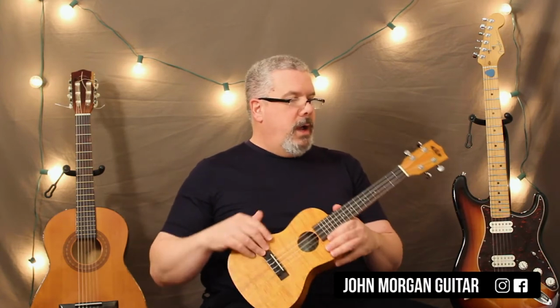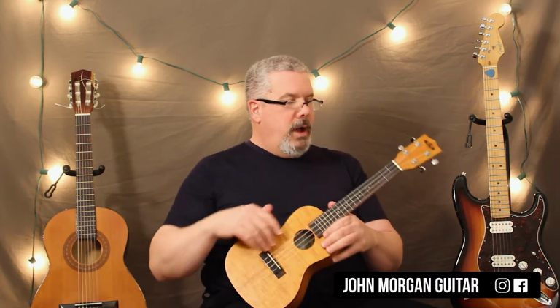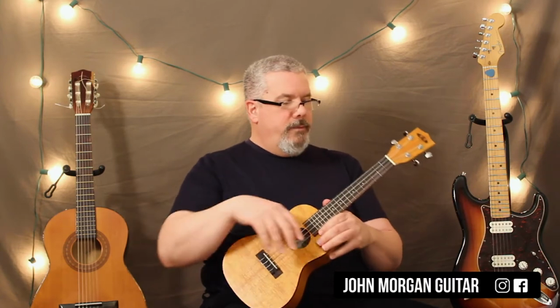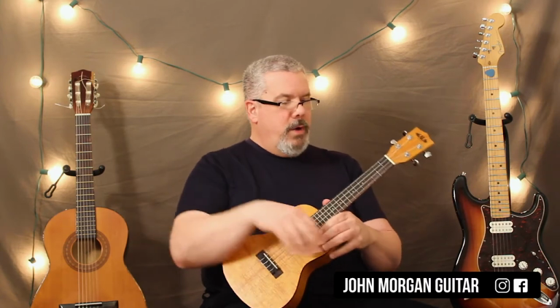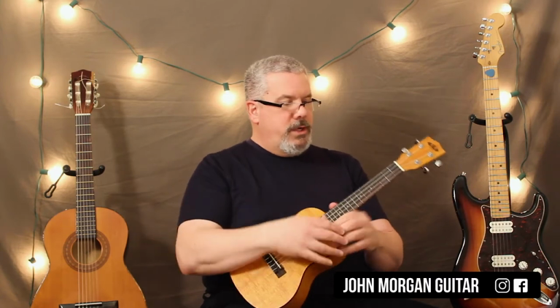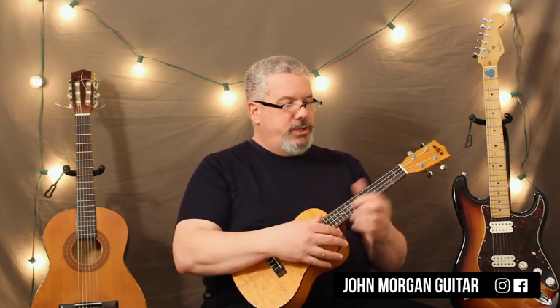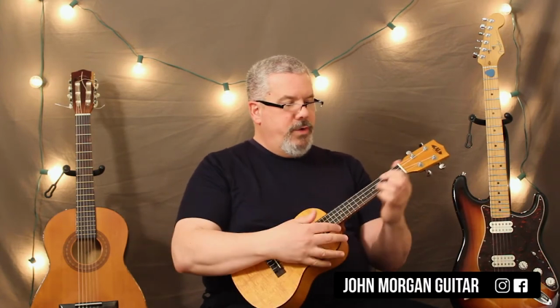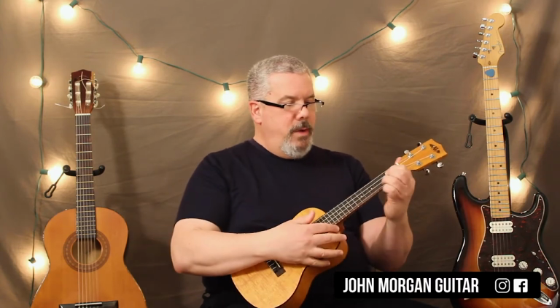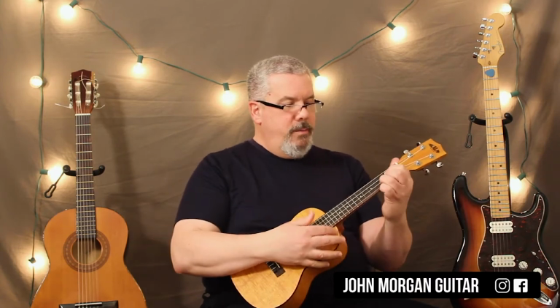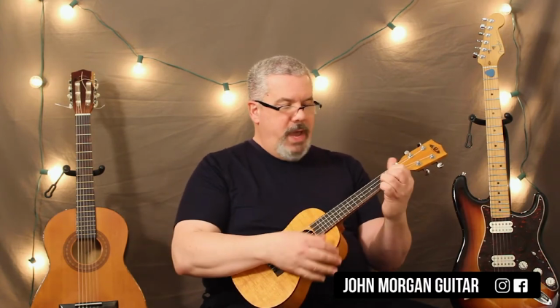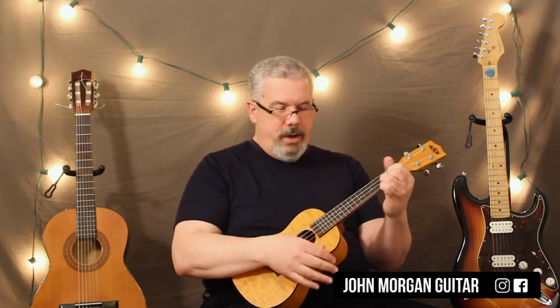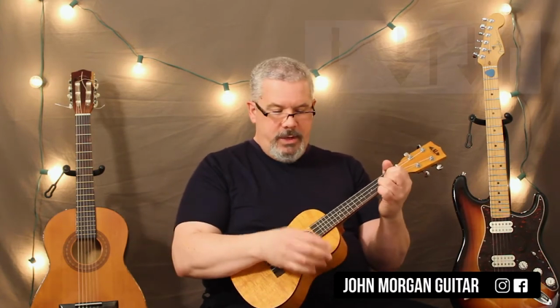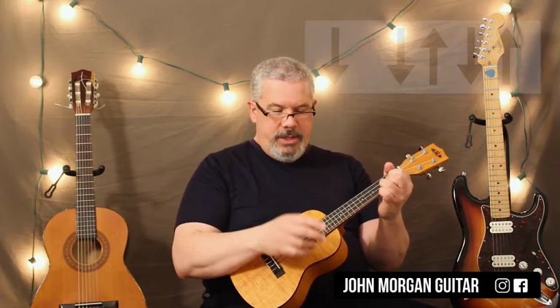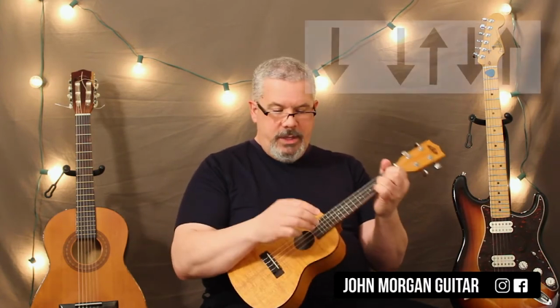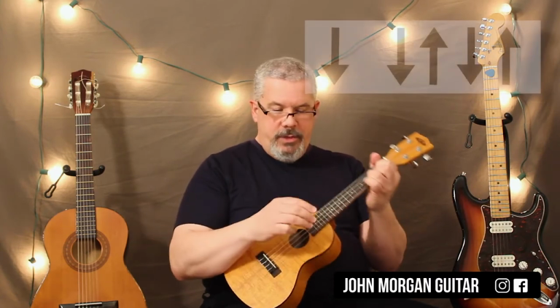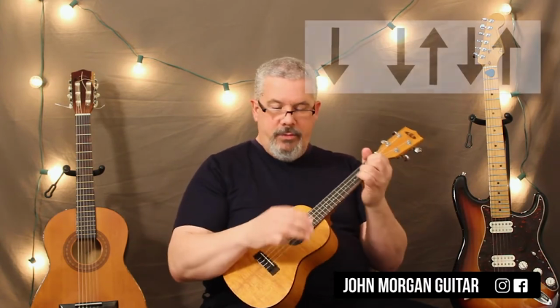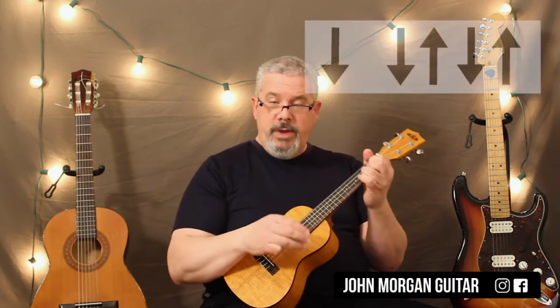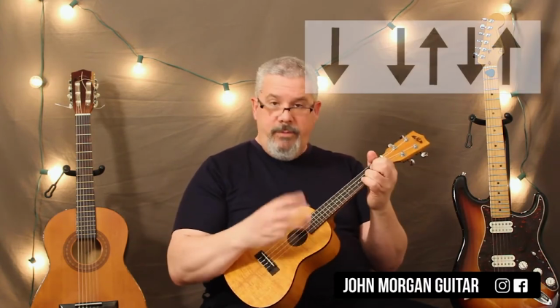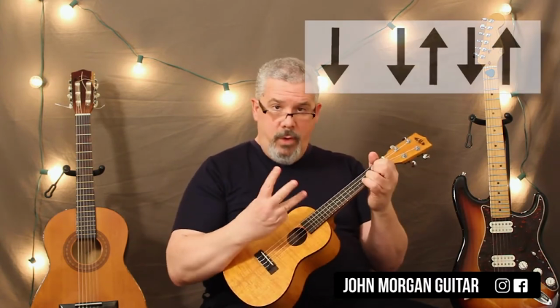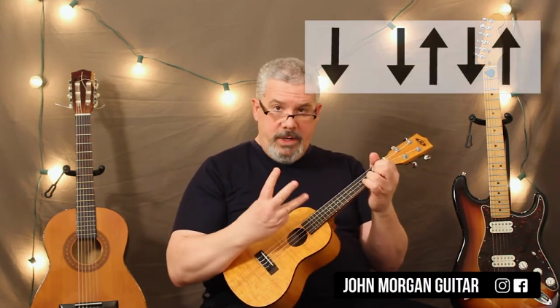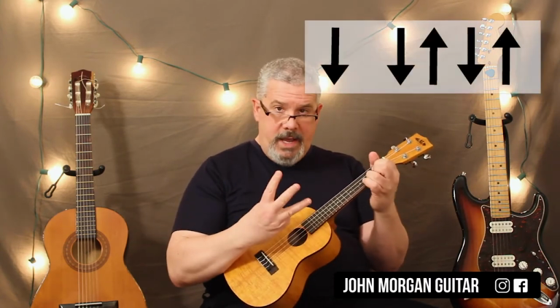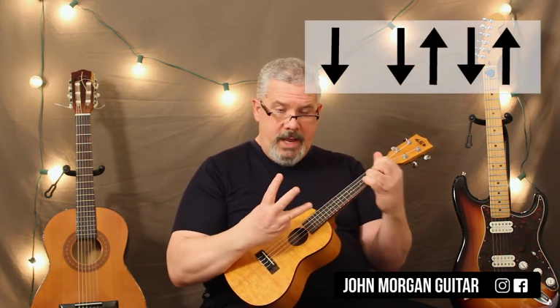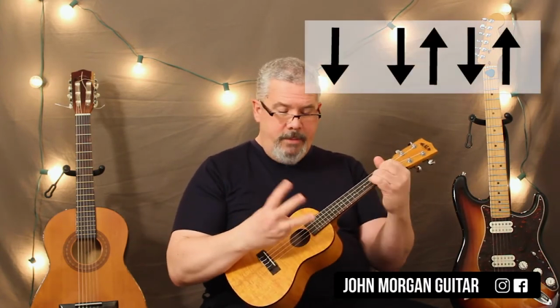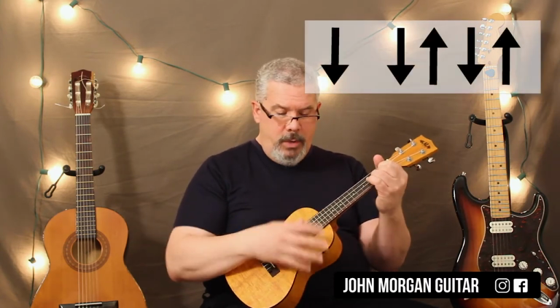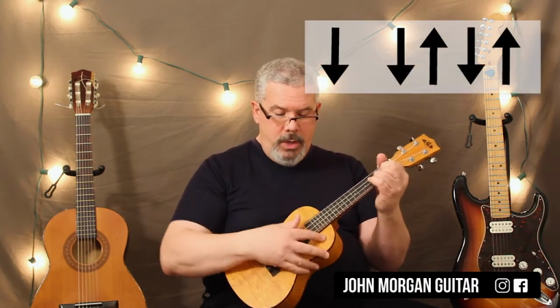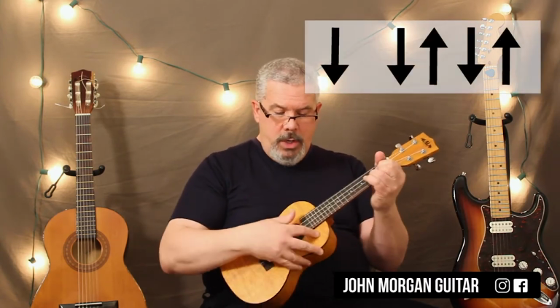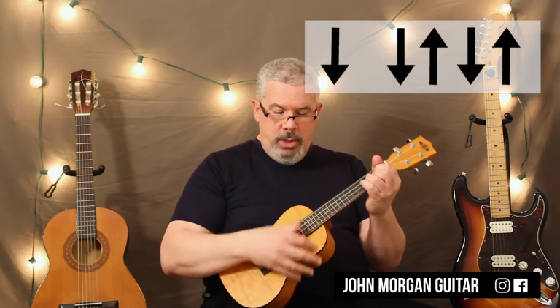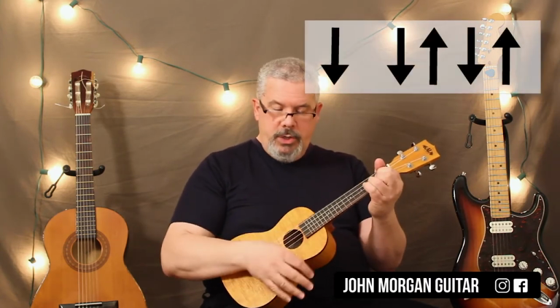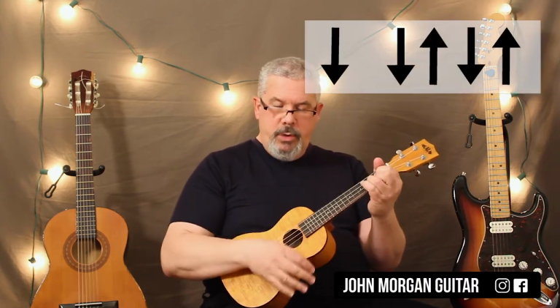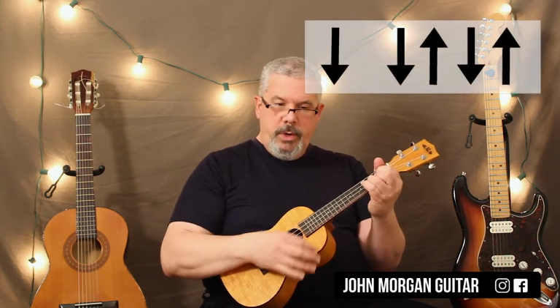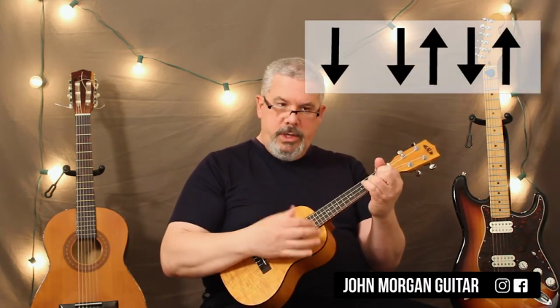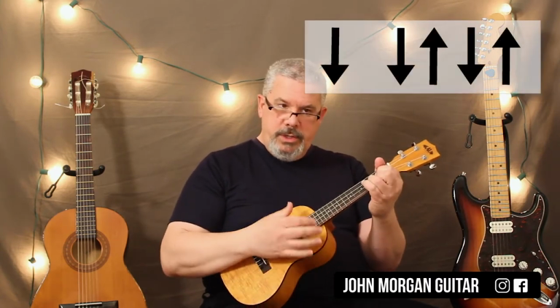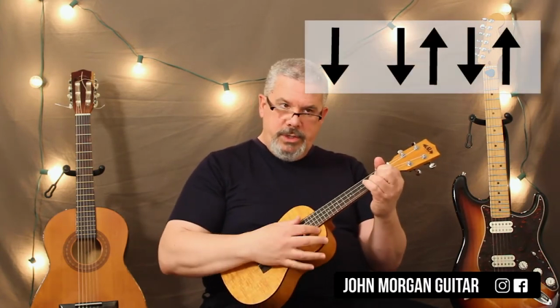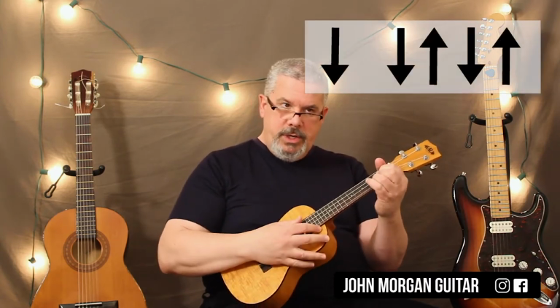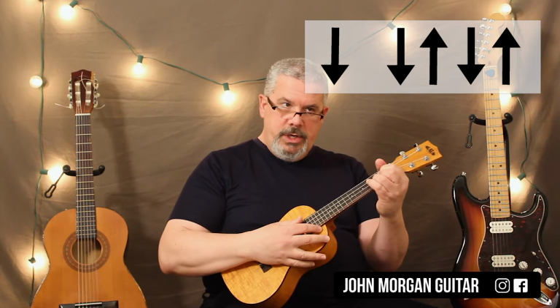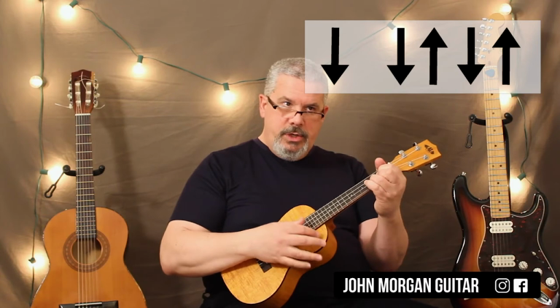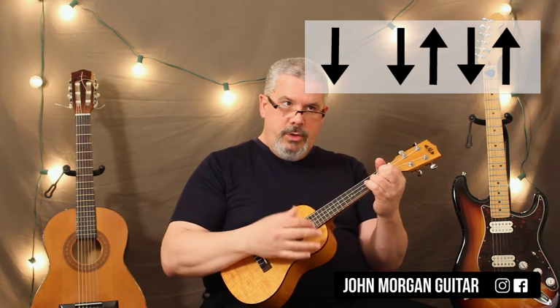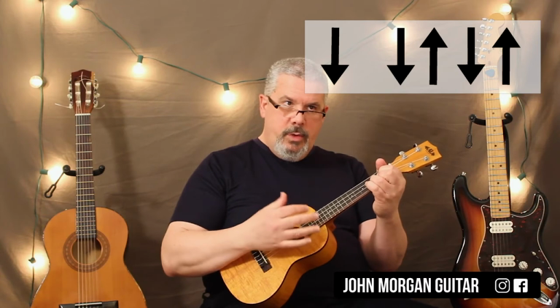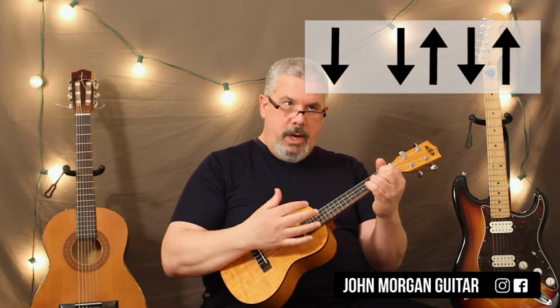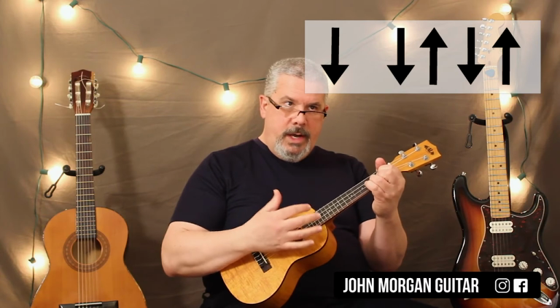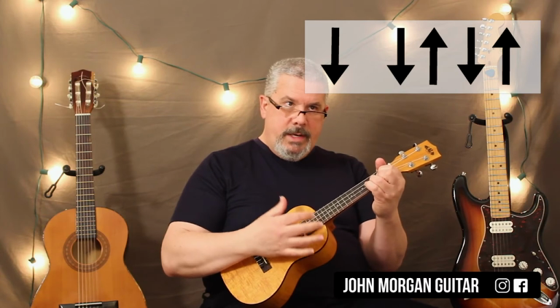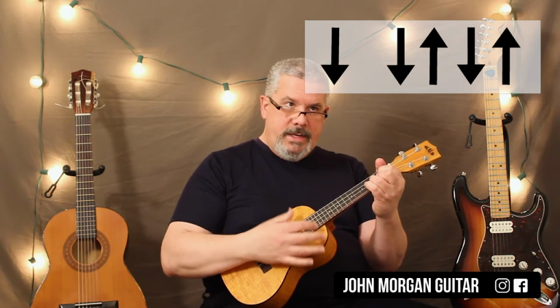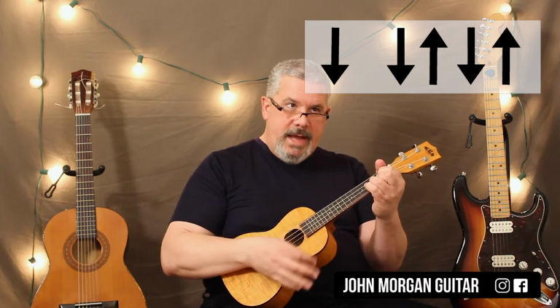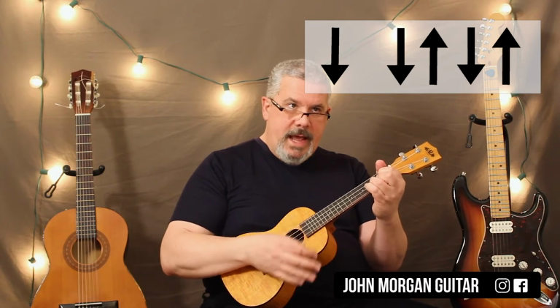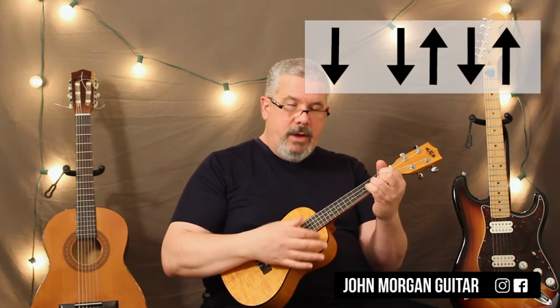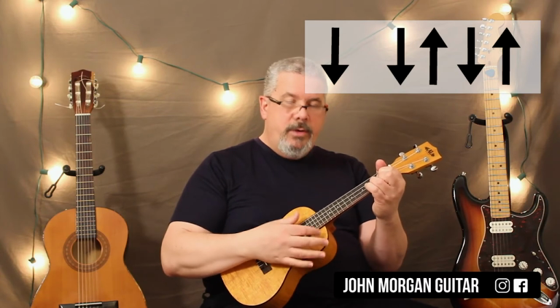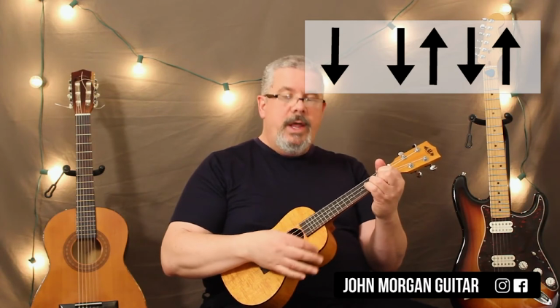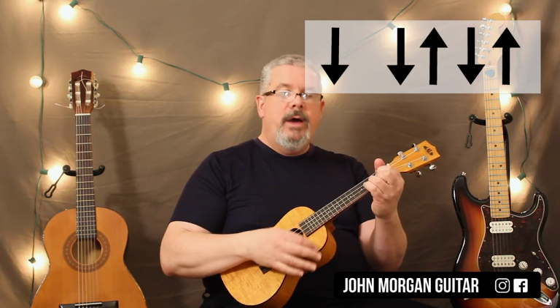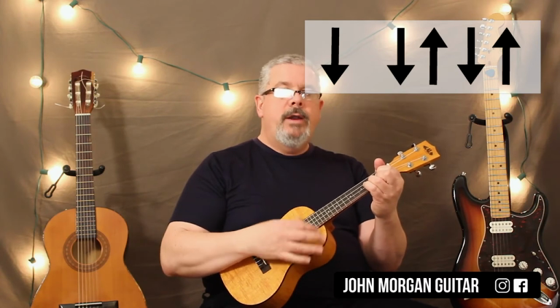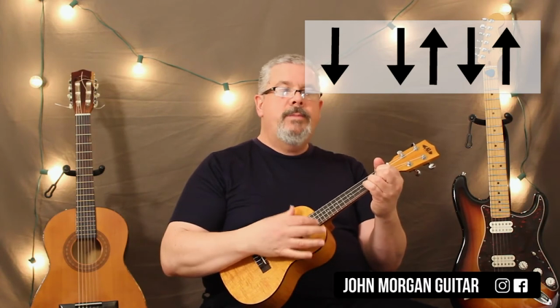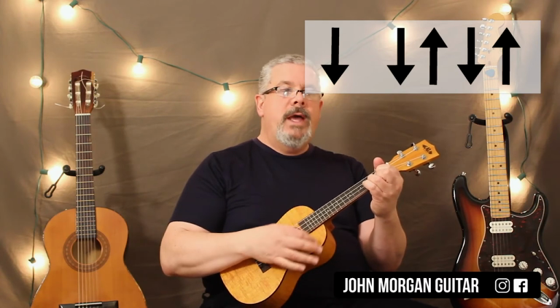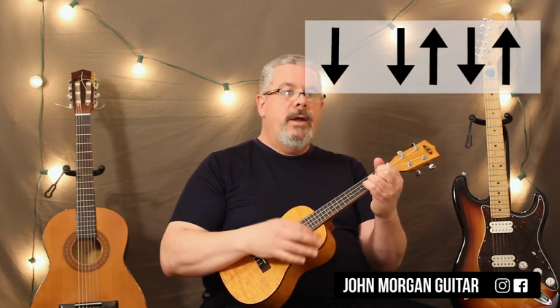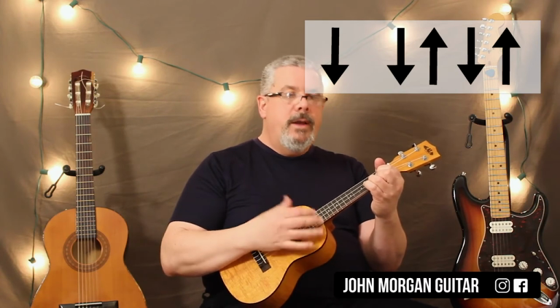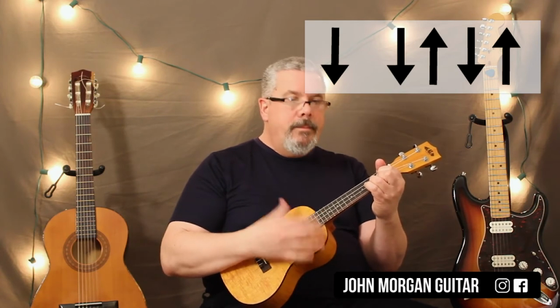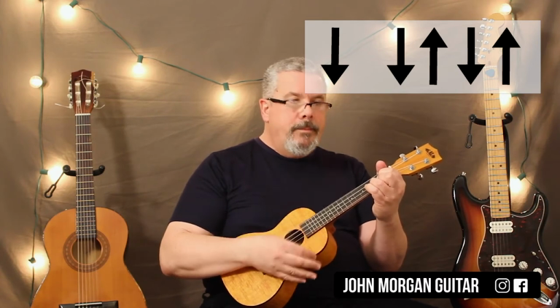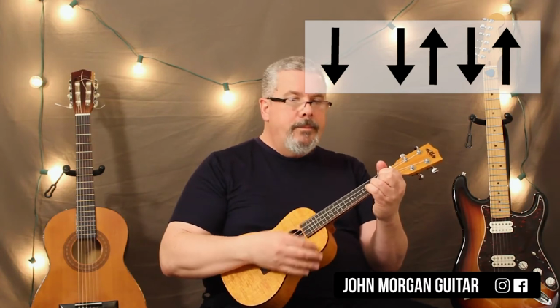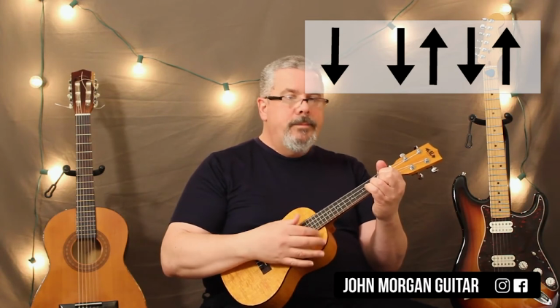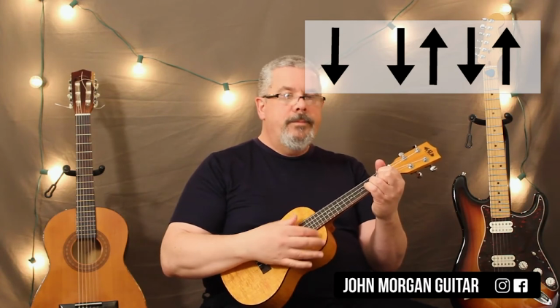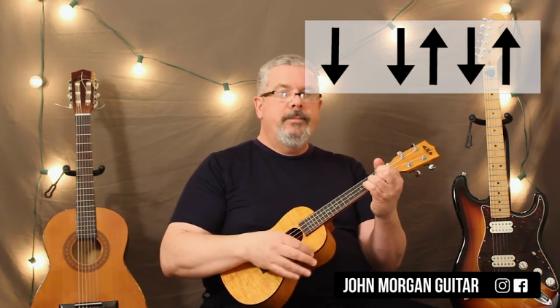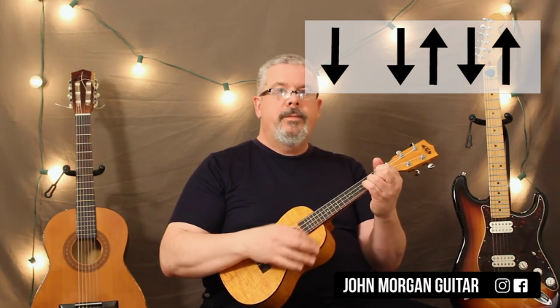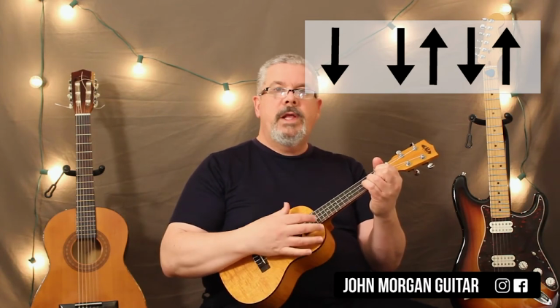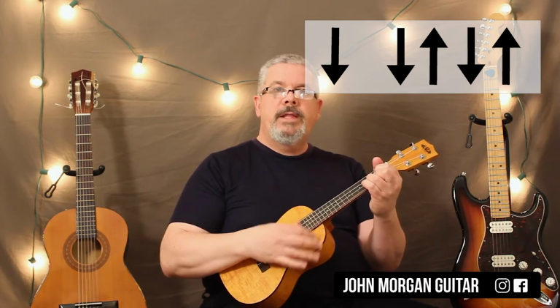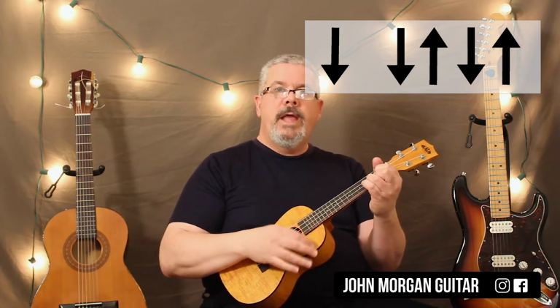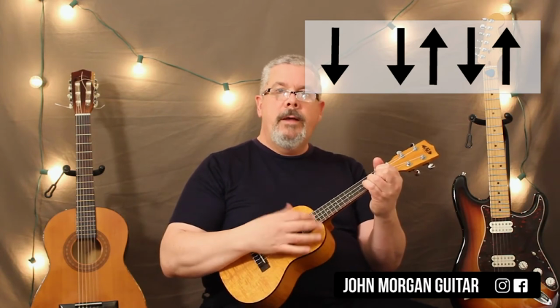For our strum pattern, it's in 3/4 time. So we're just going to do down, down, up, down, up — like that.